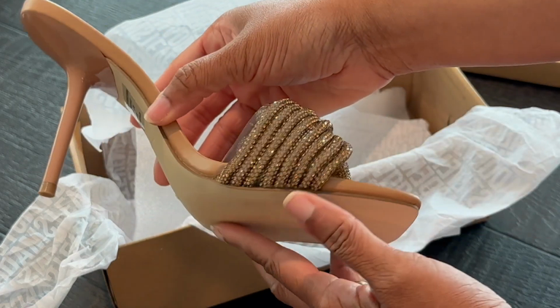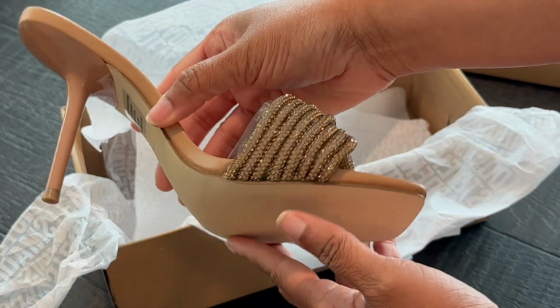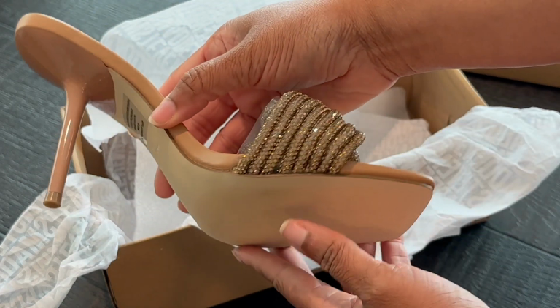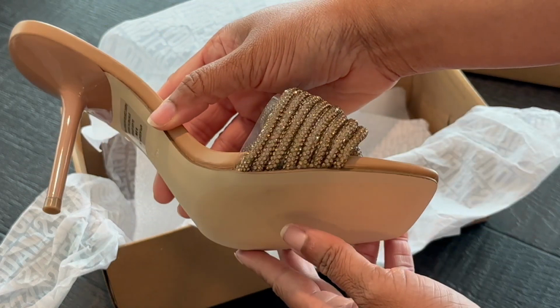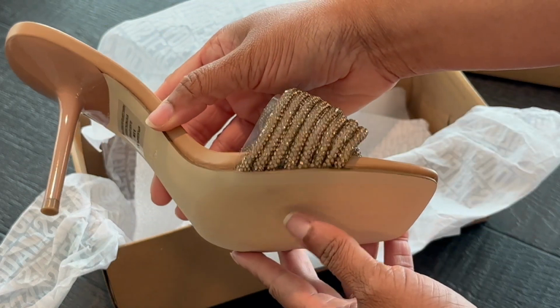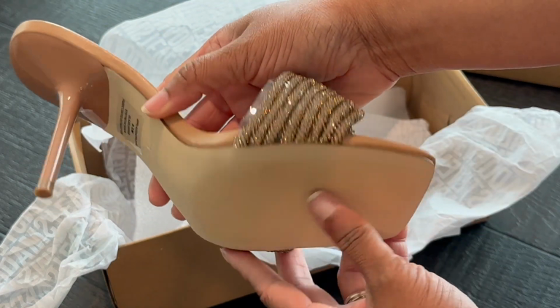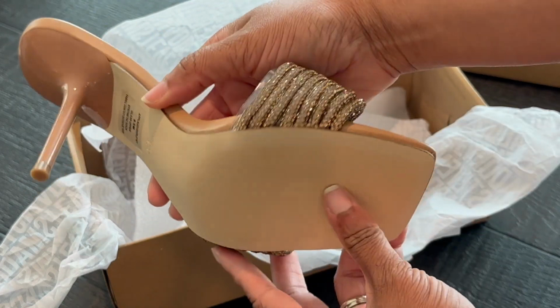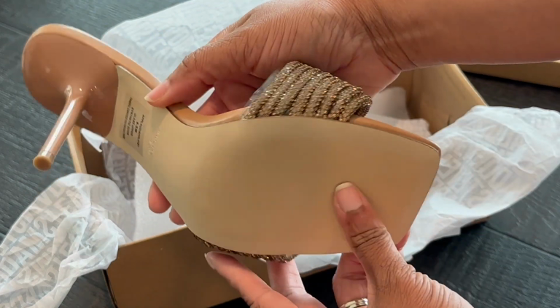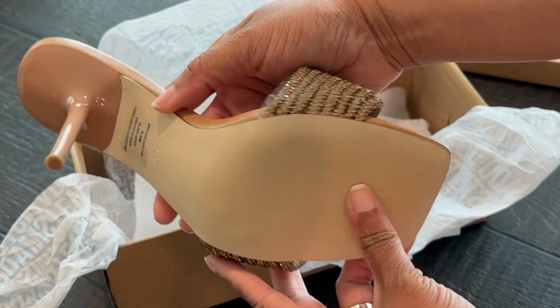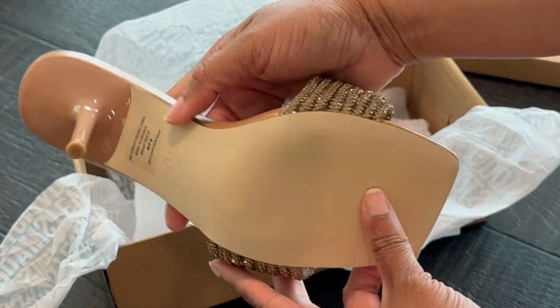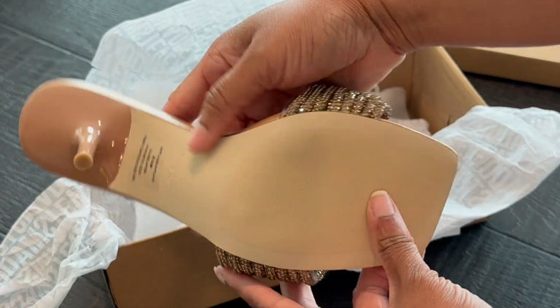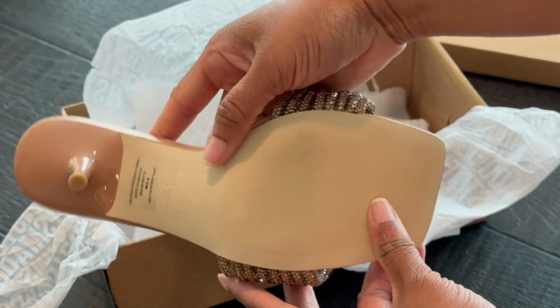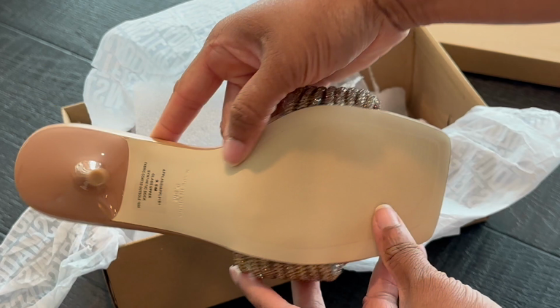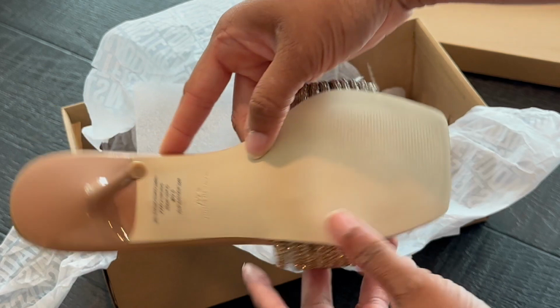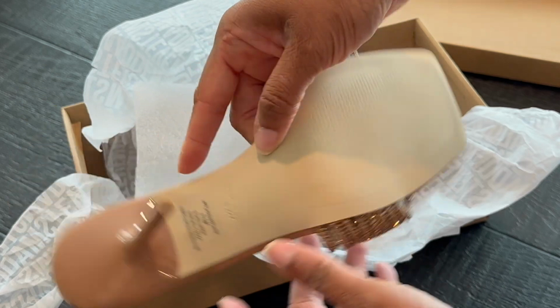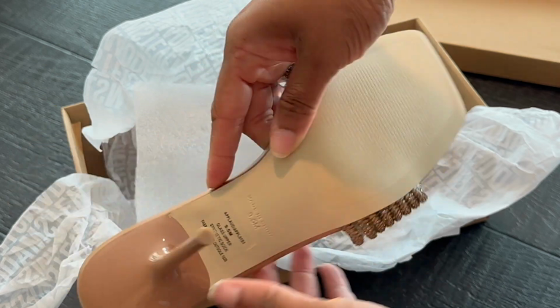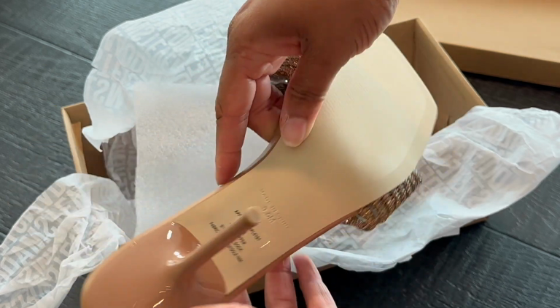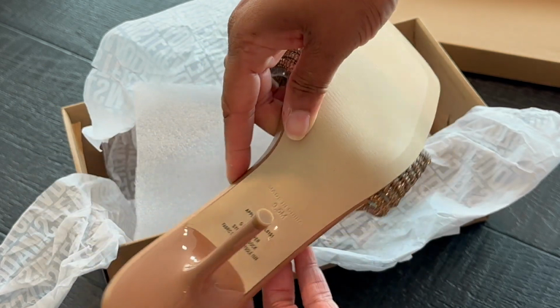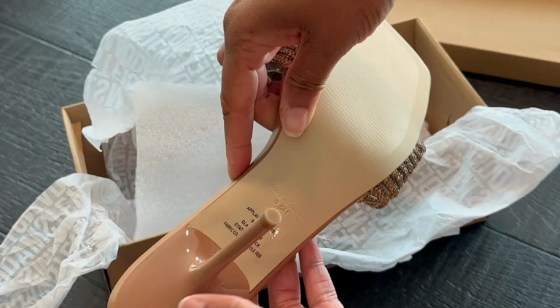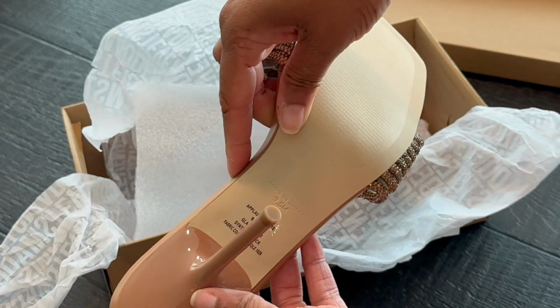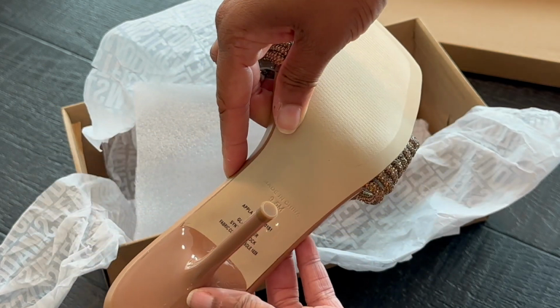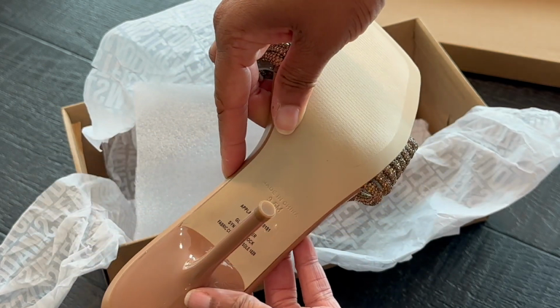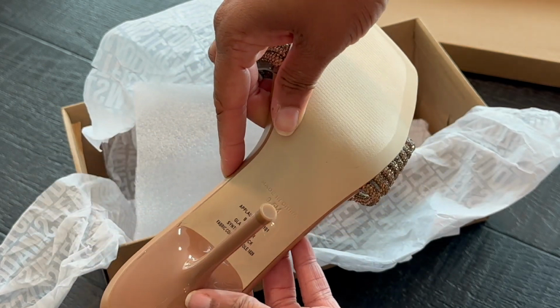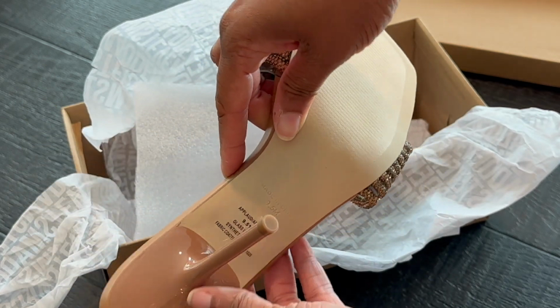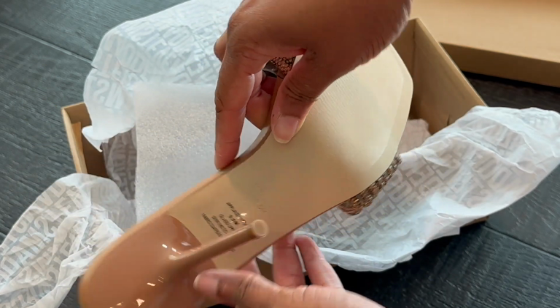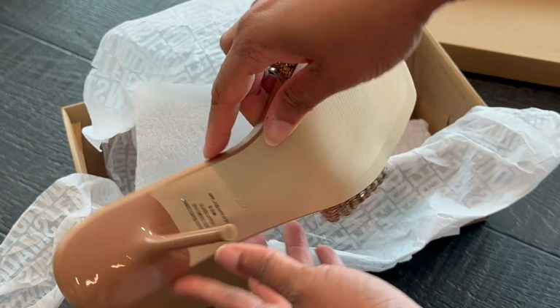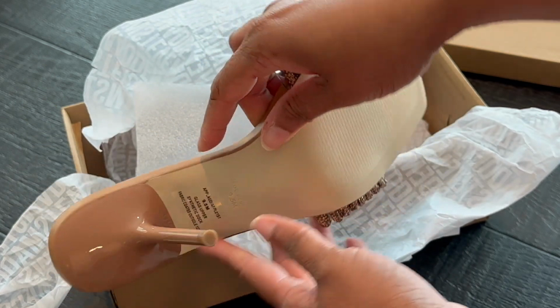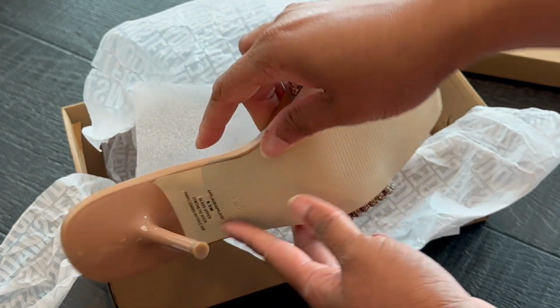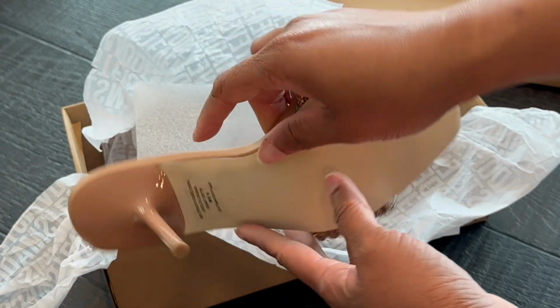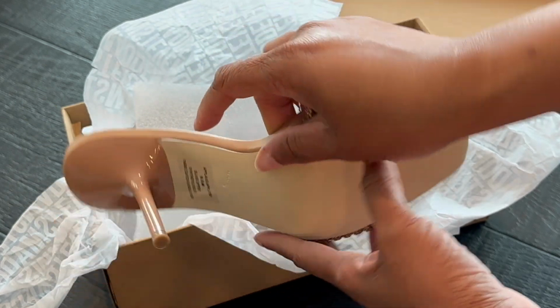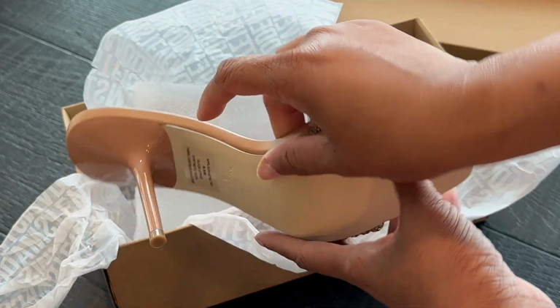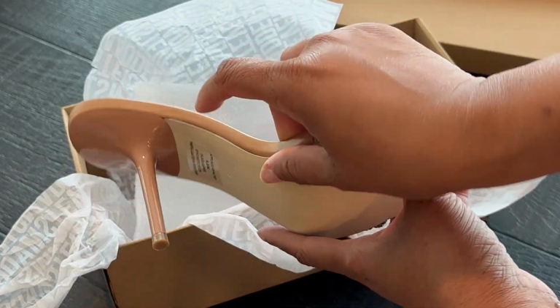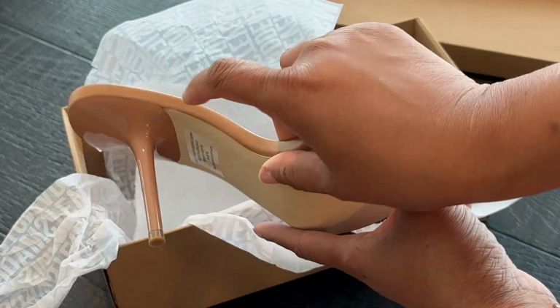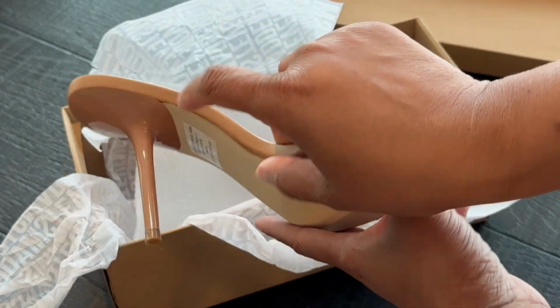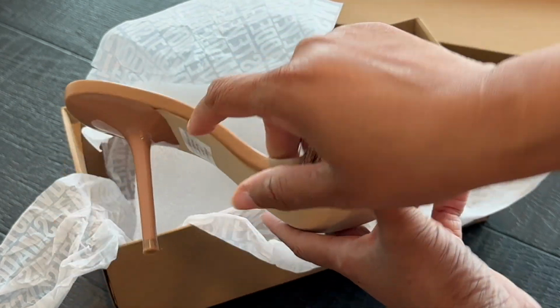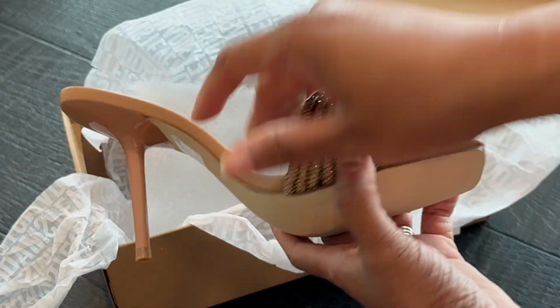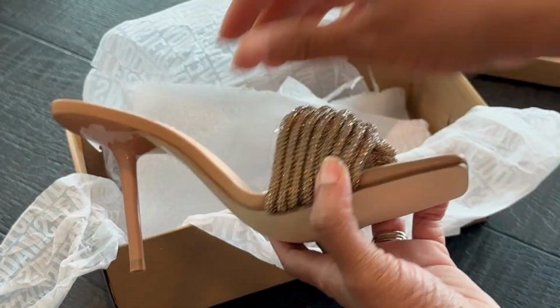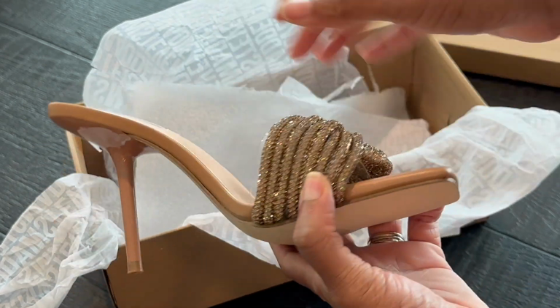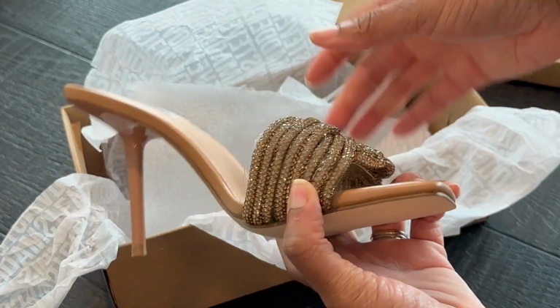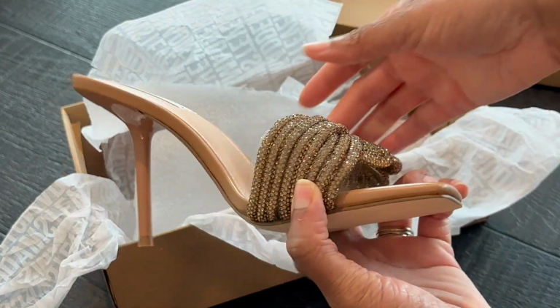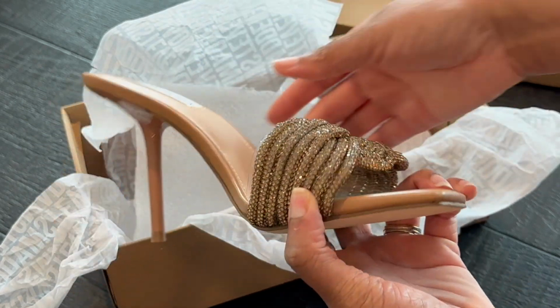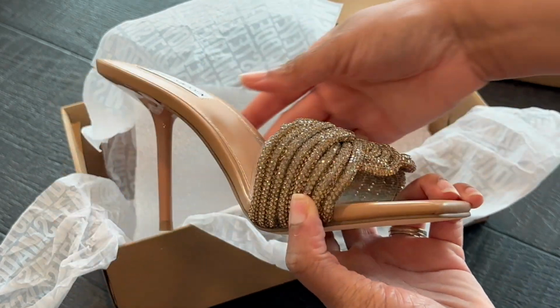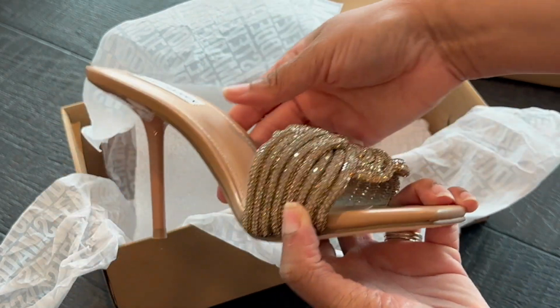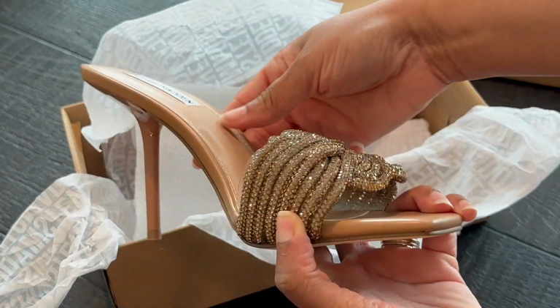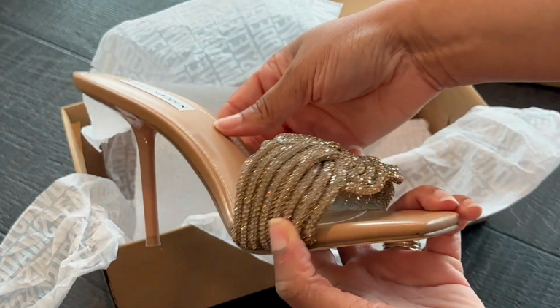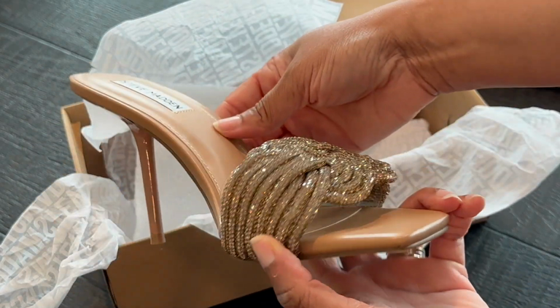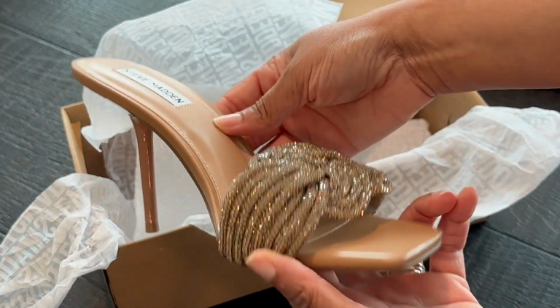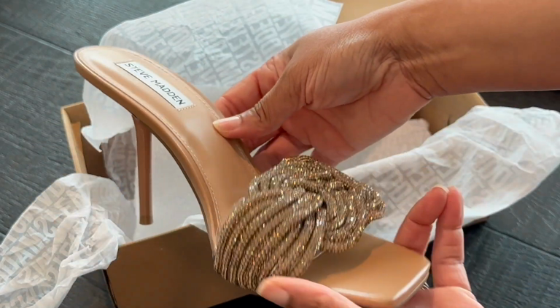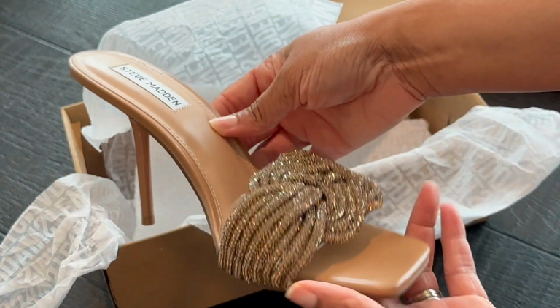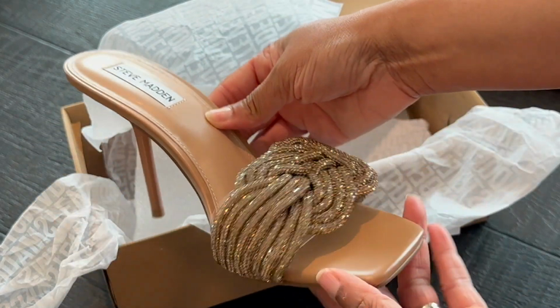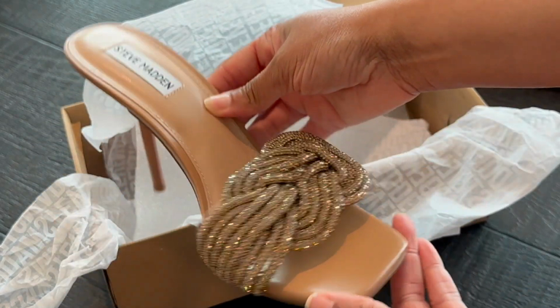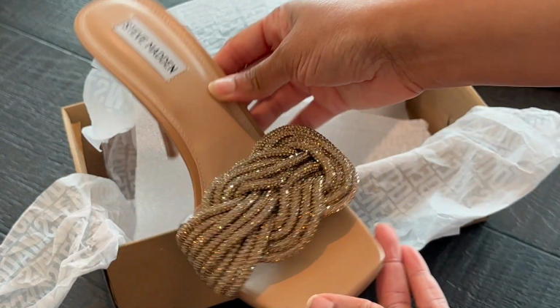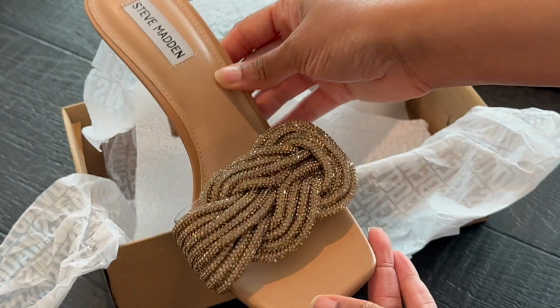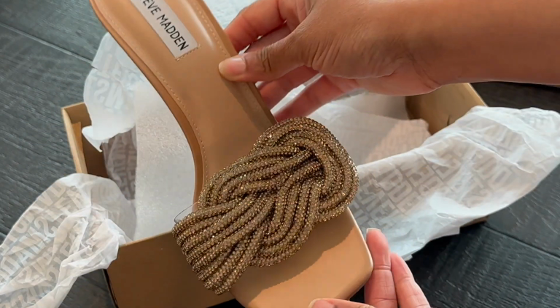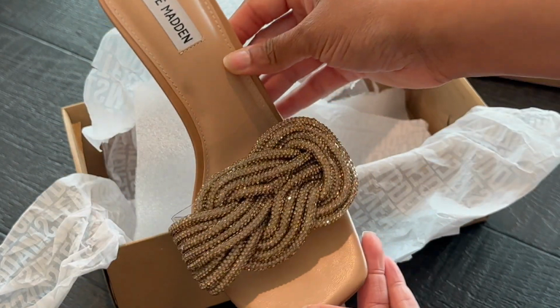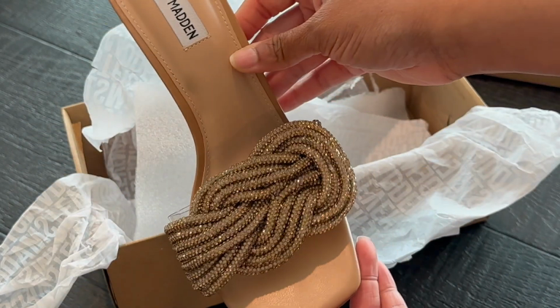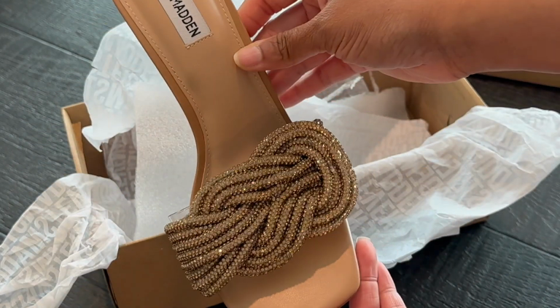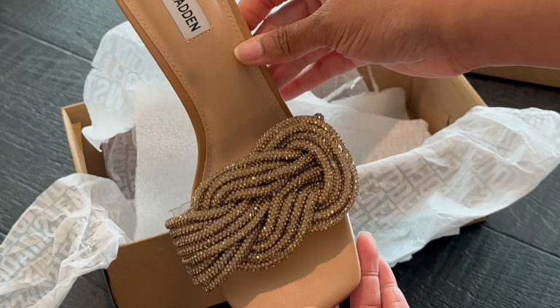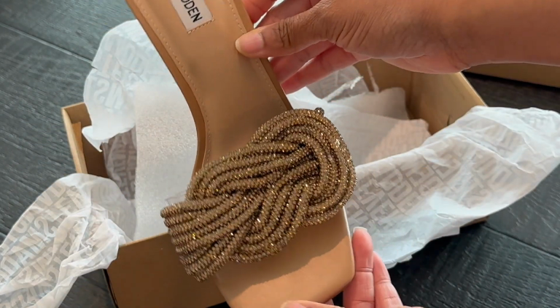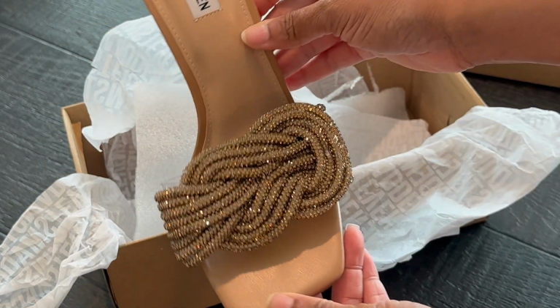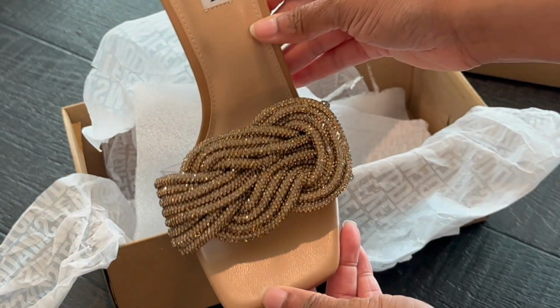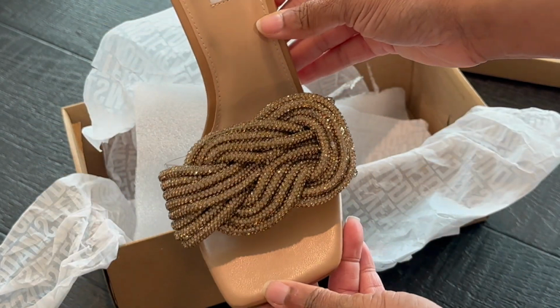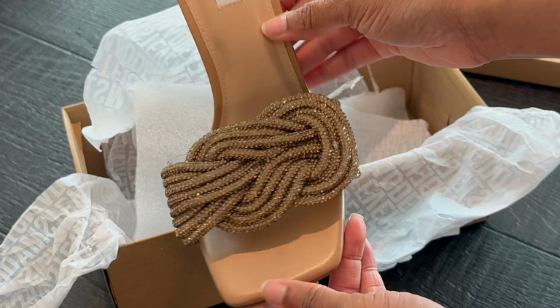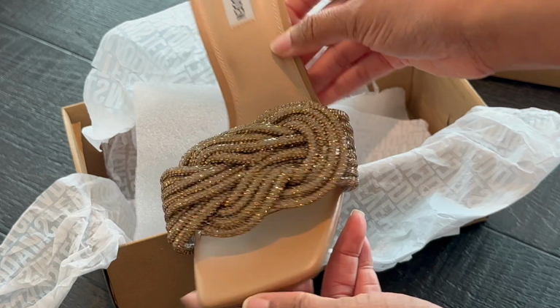Looking at the bottom, it appears that it's in great condition — again, never been worn. So that is definitely a plus.